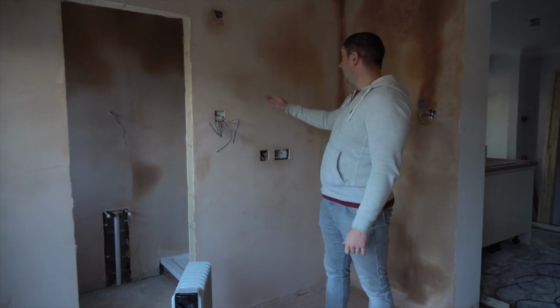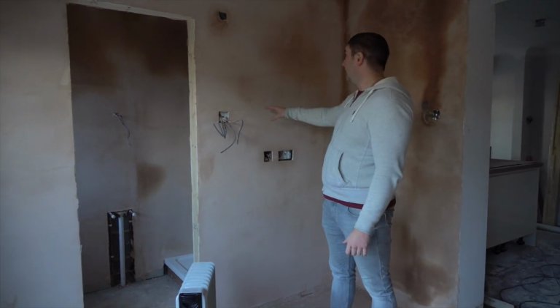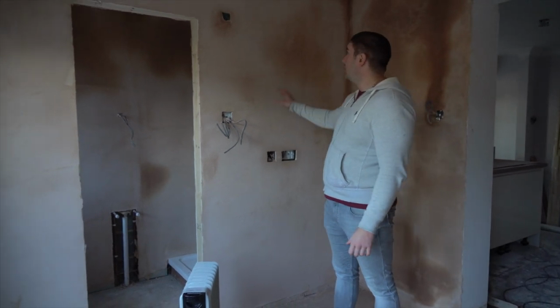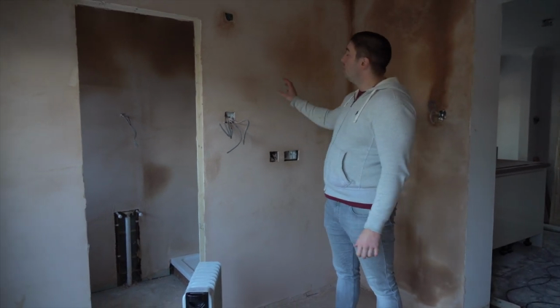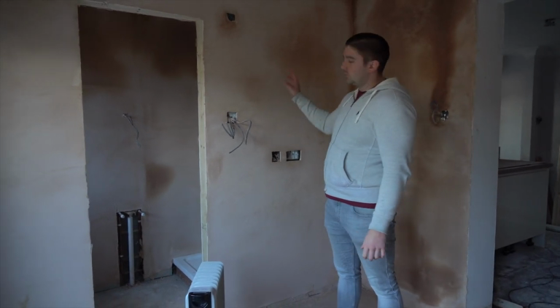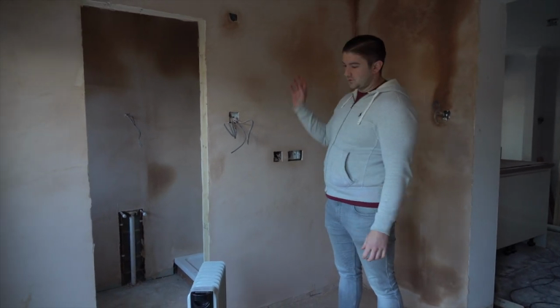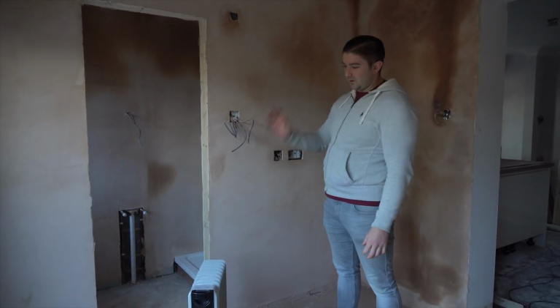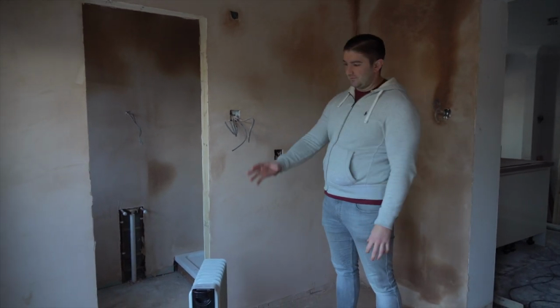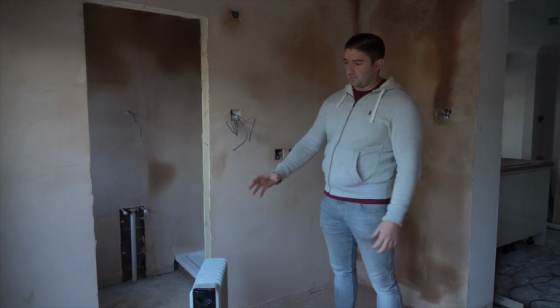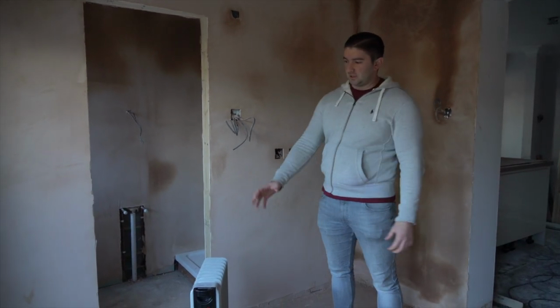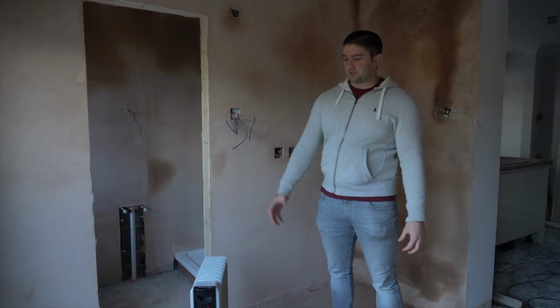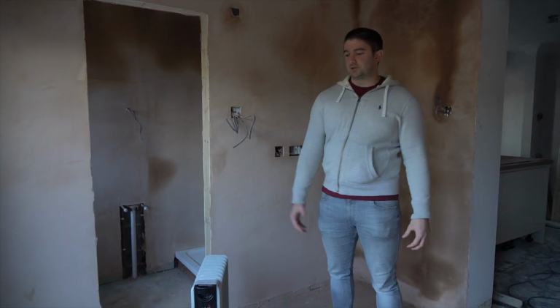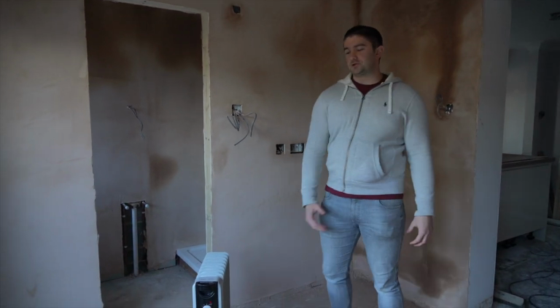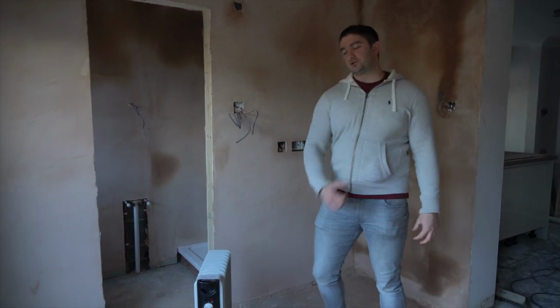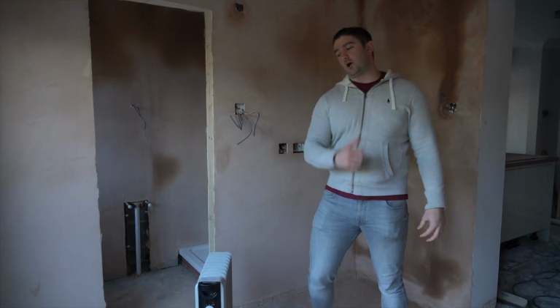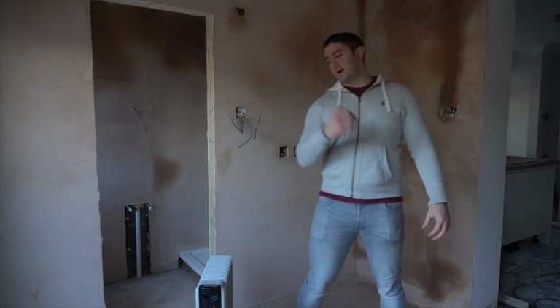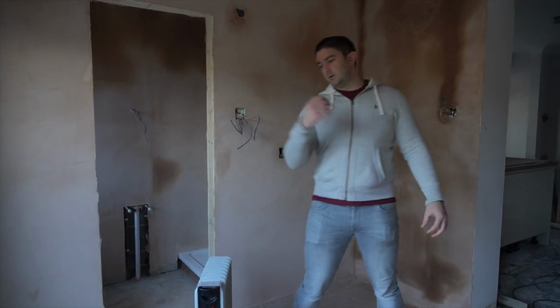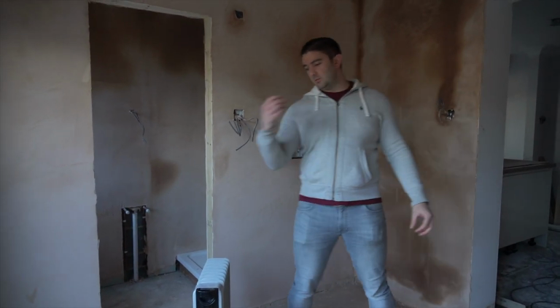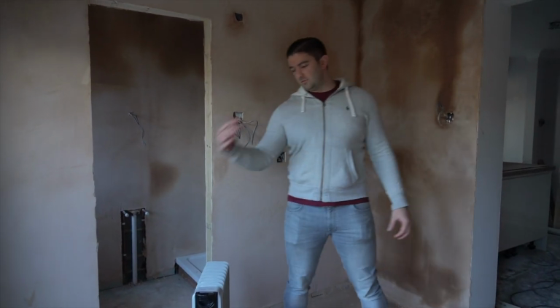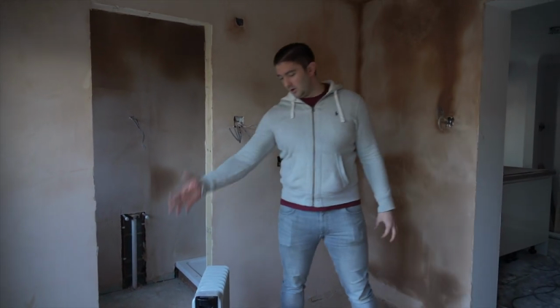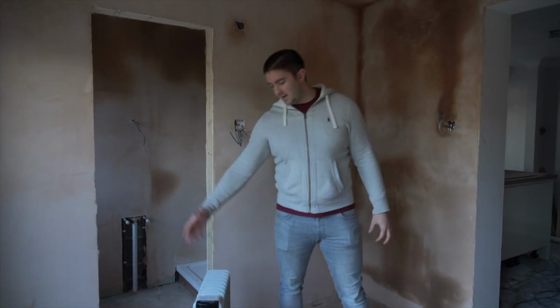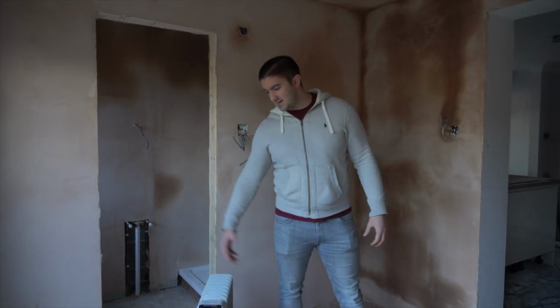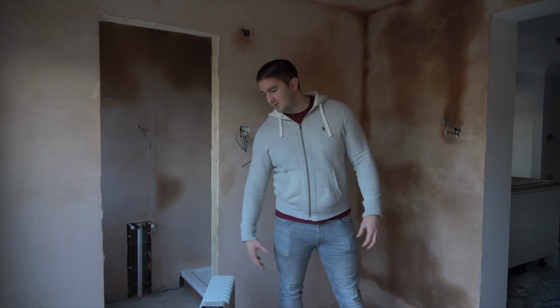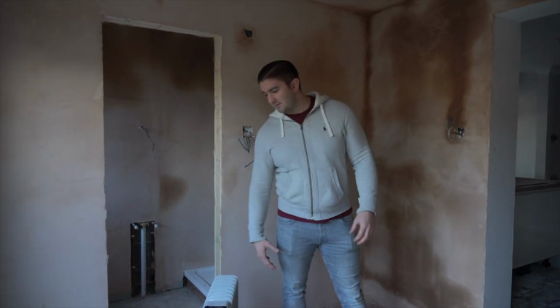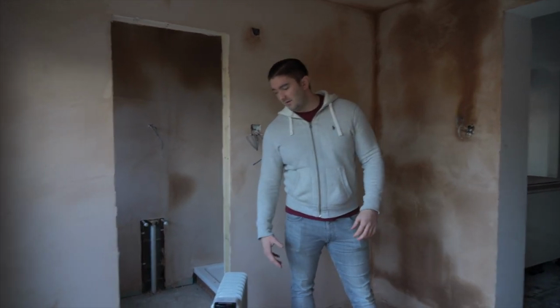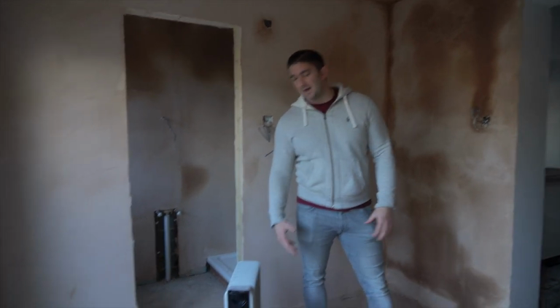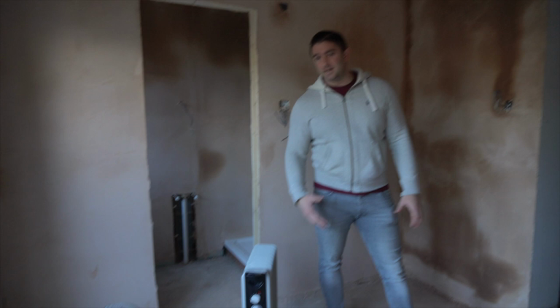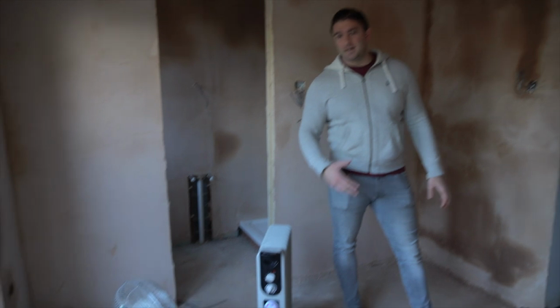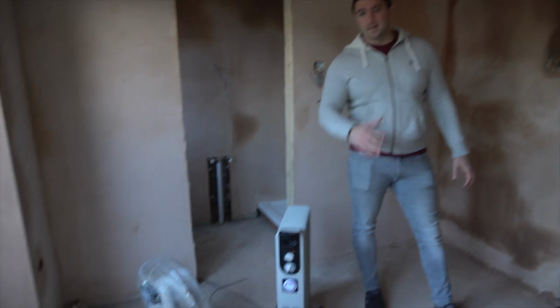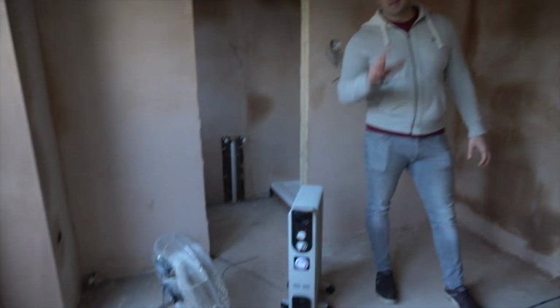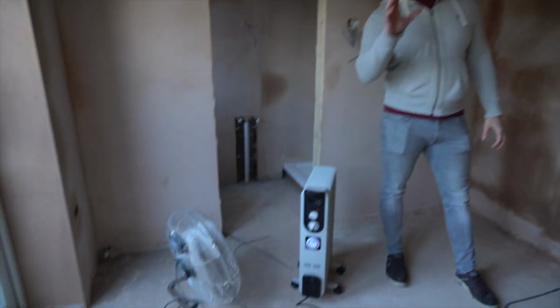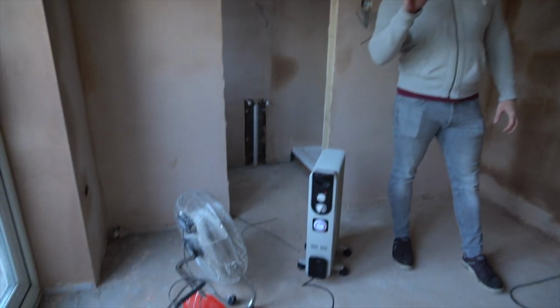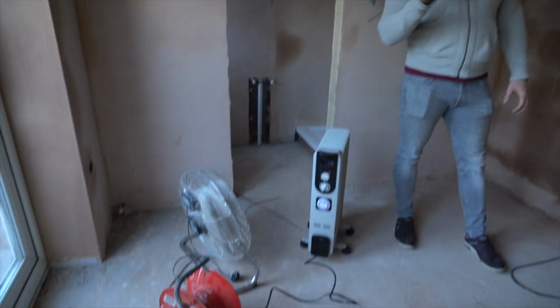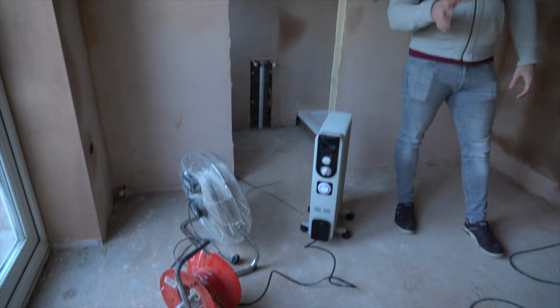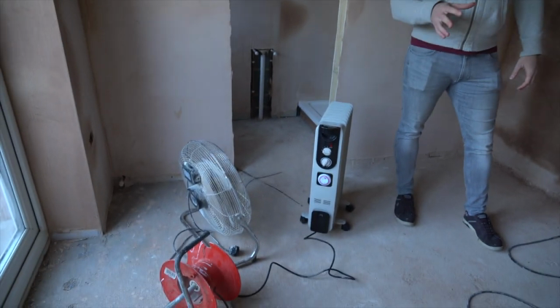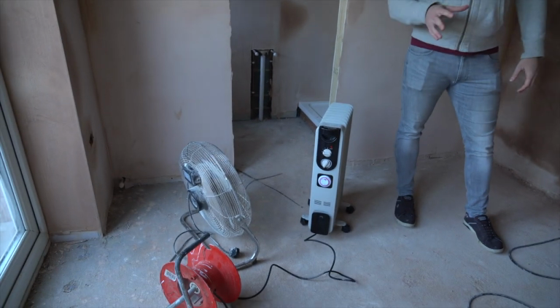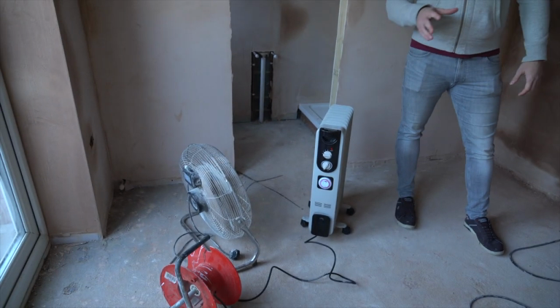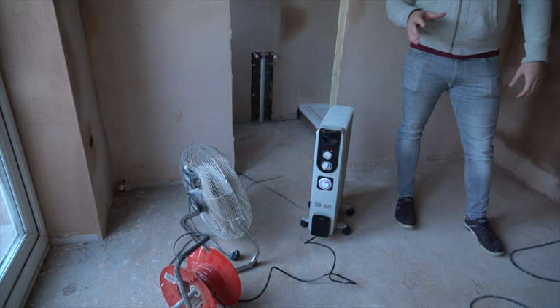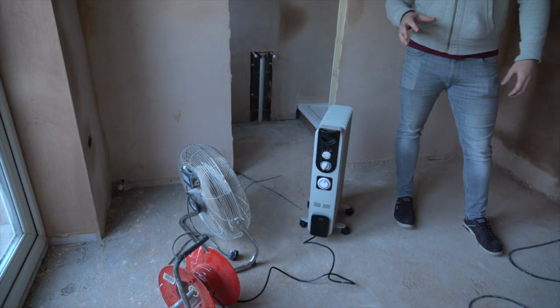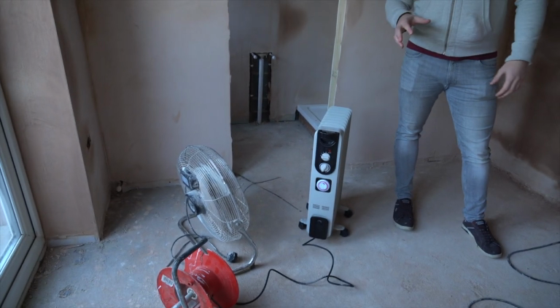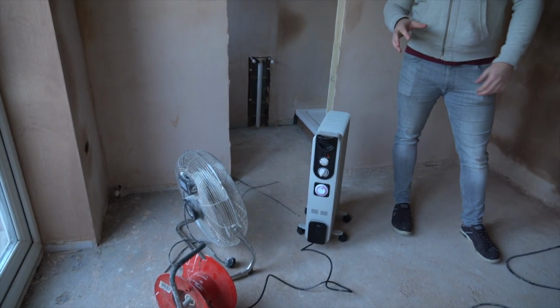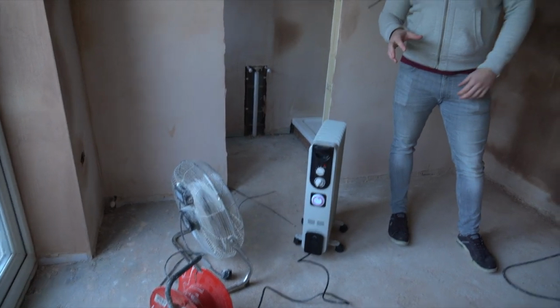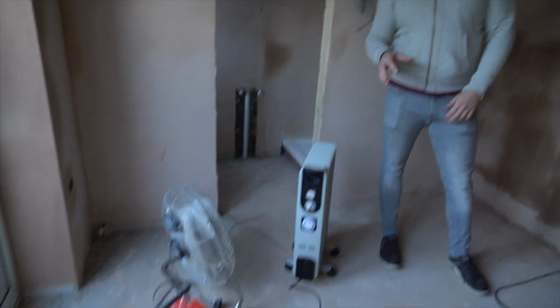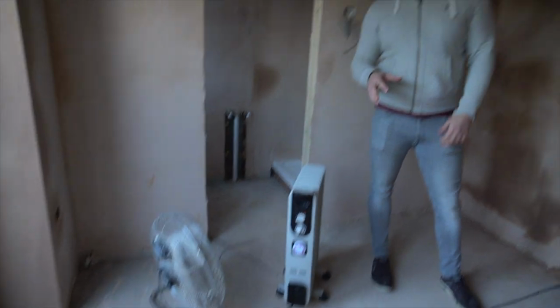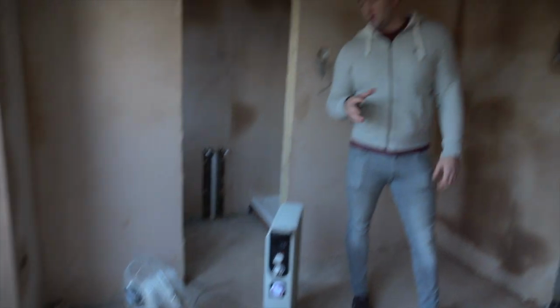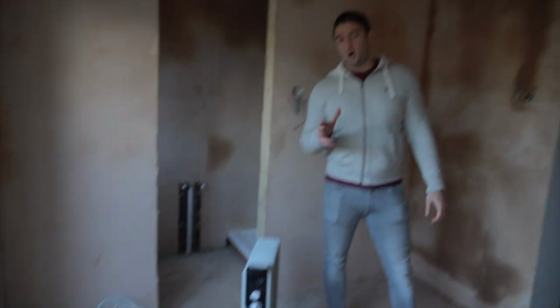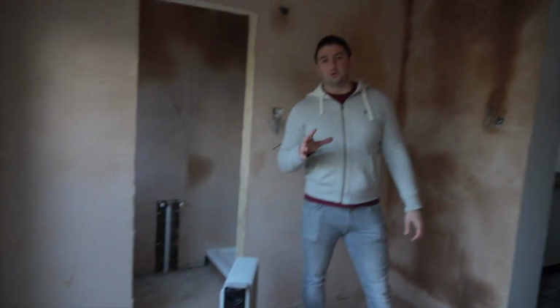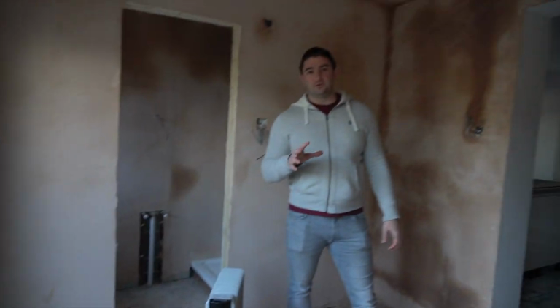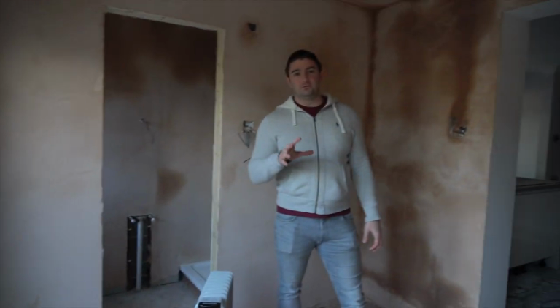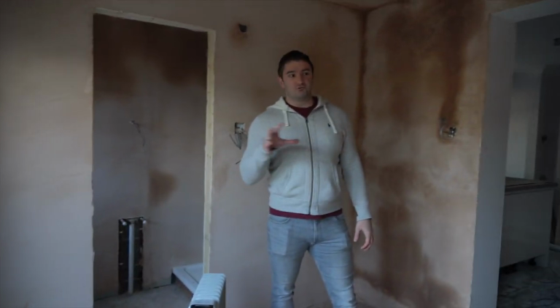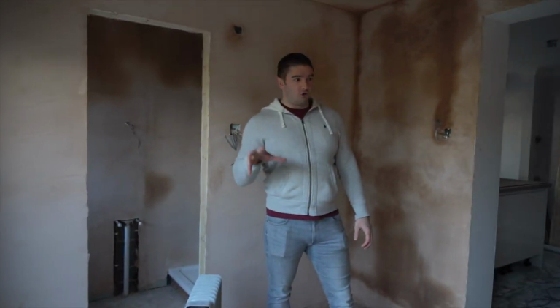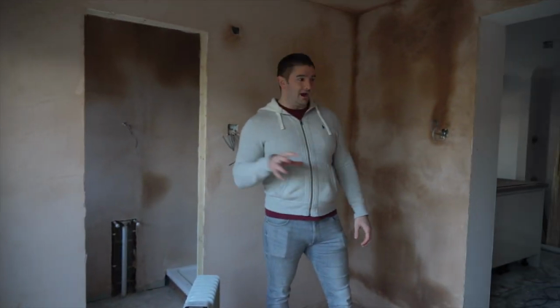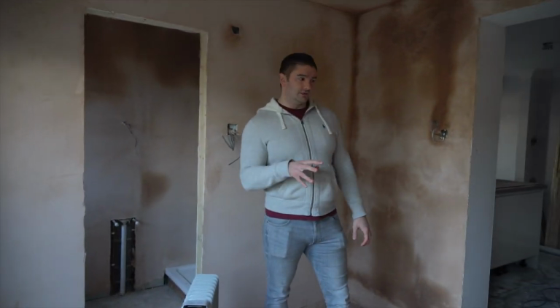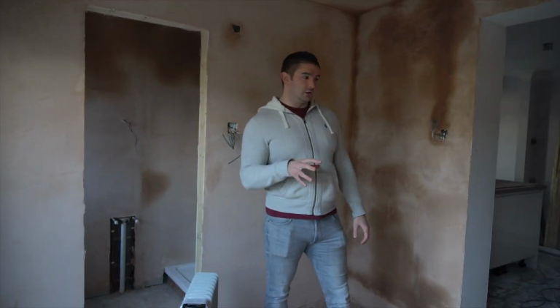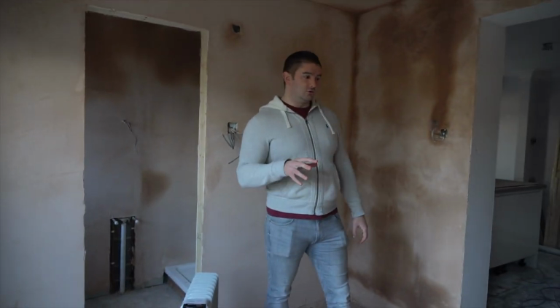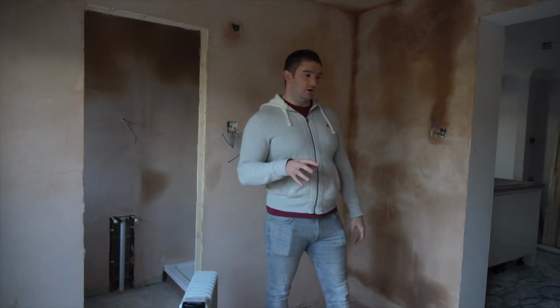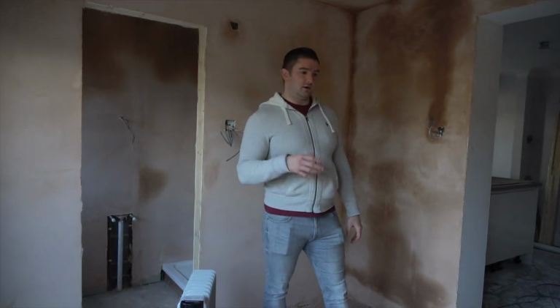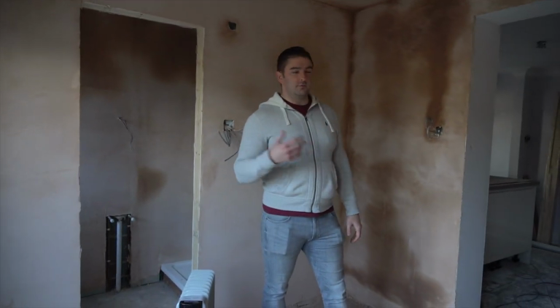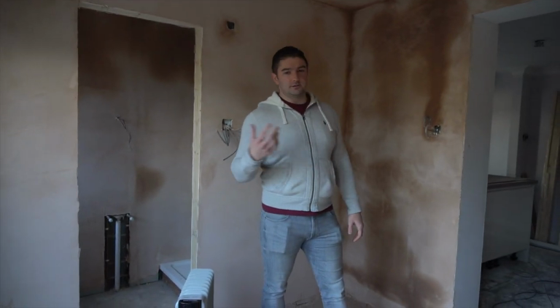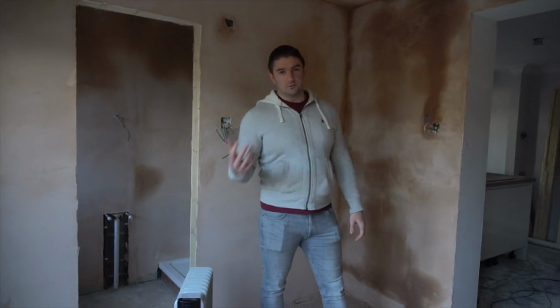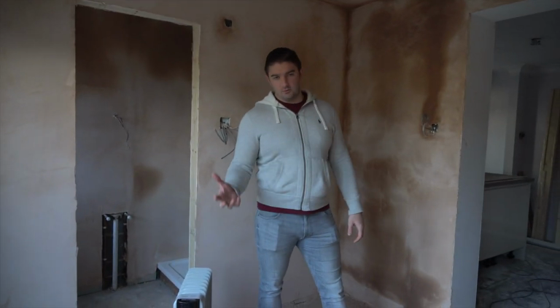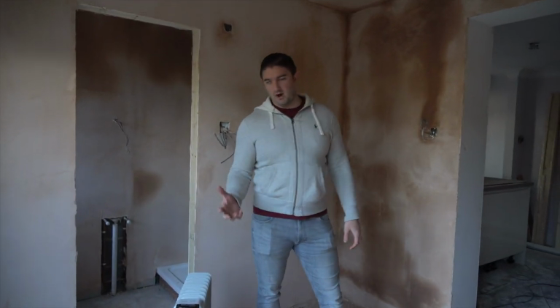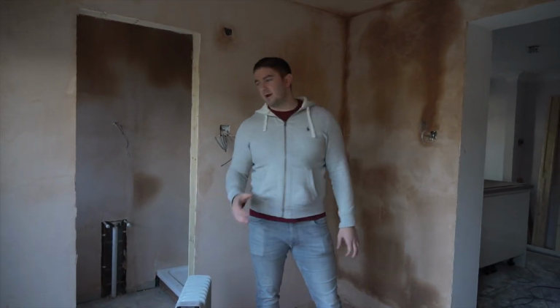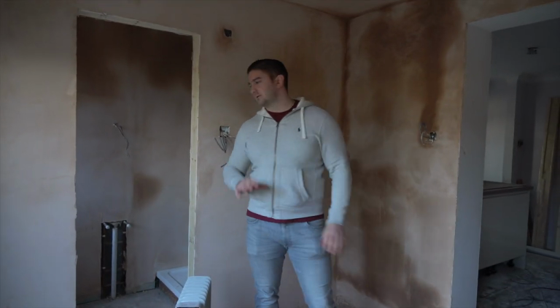We're just waiting for the plaster to dry. We've got a heater and a fan in here — obviously we can't dry it too quick otherwise it'll crack.